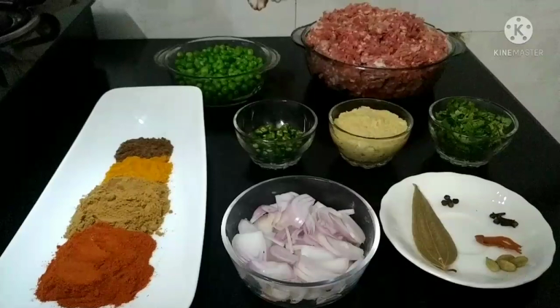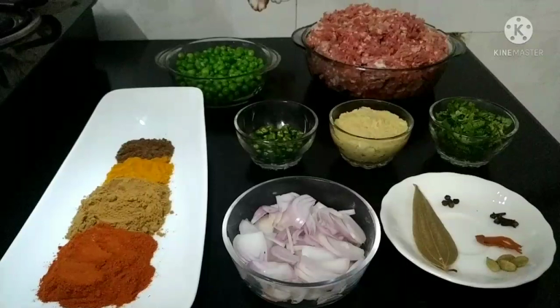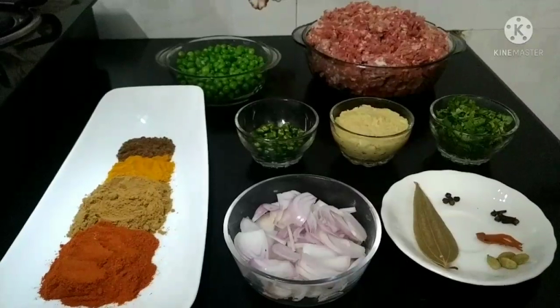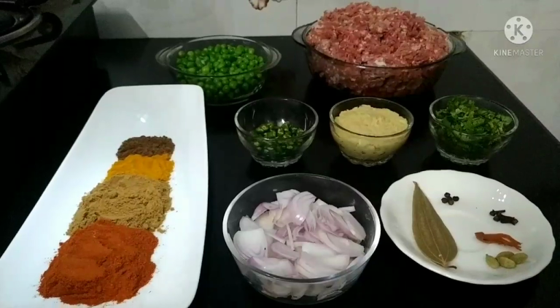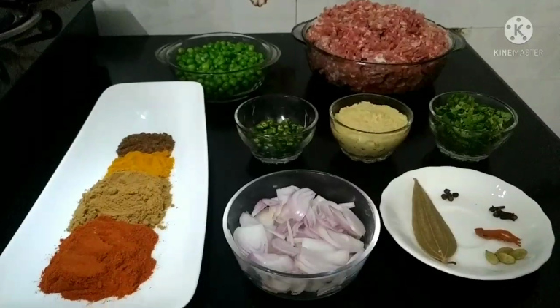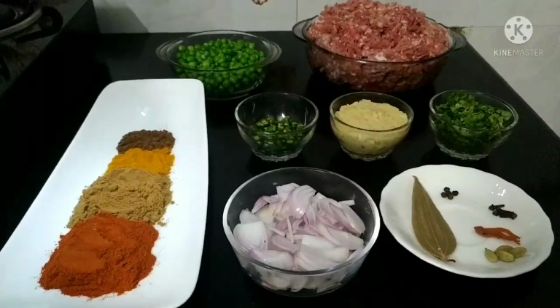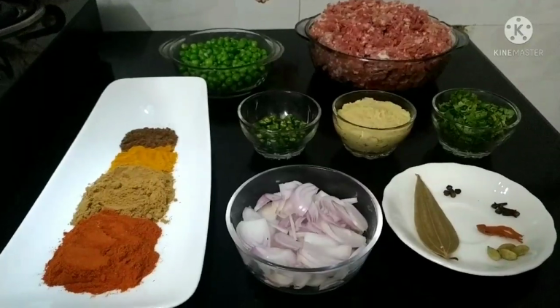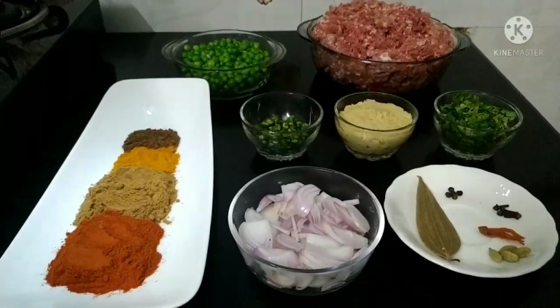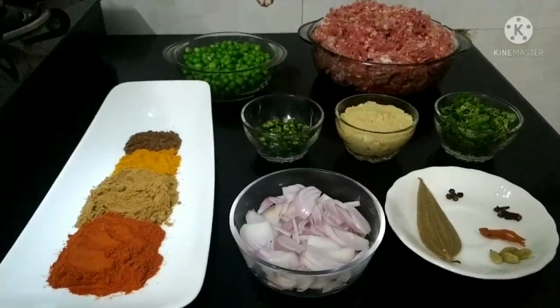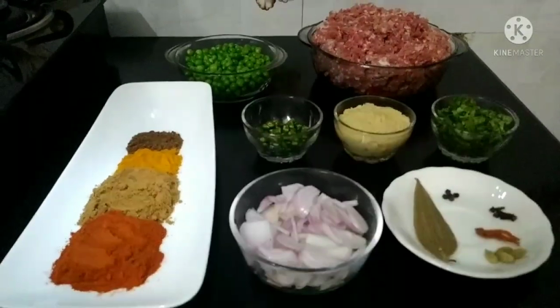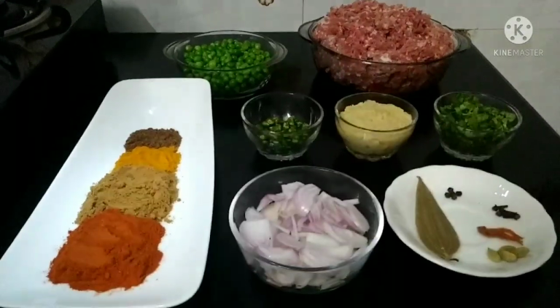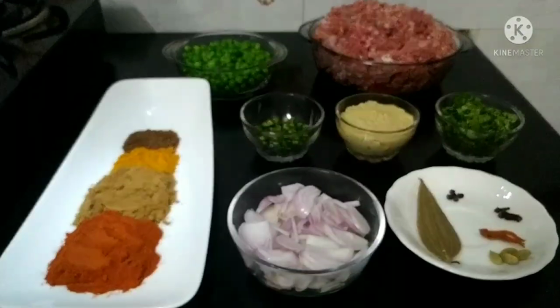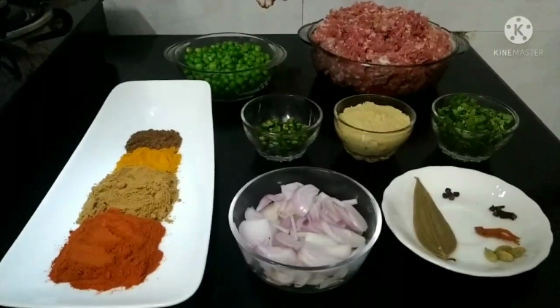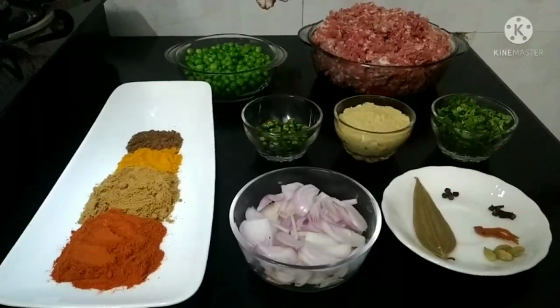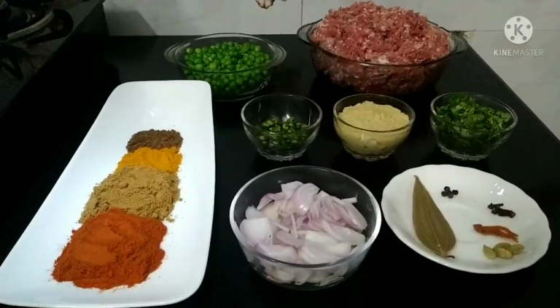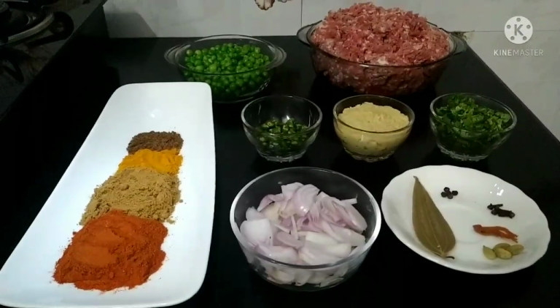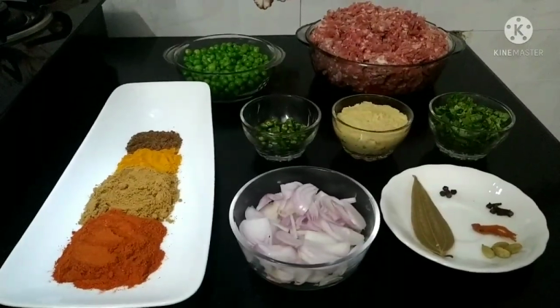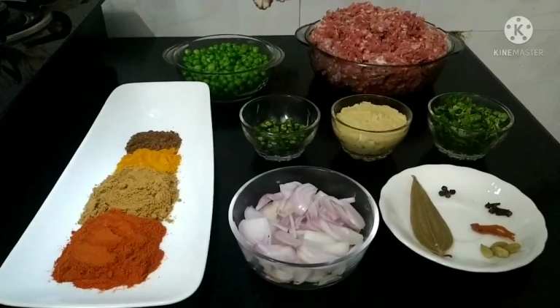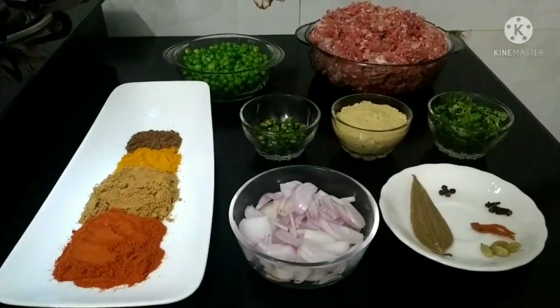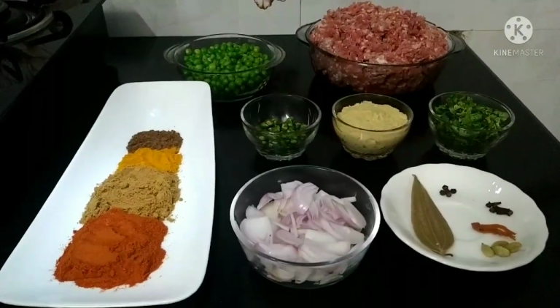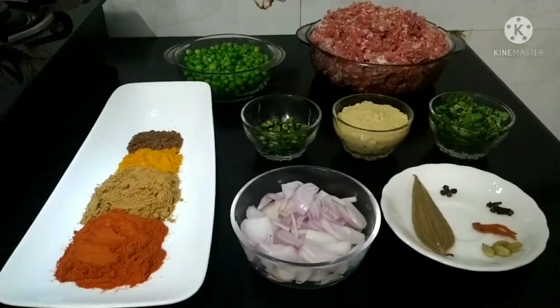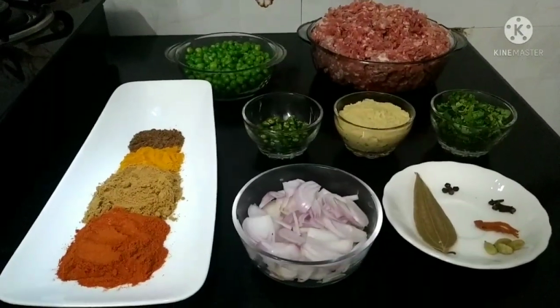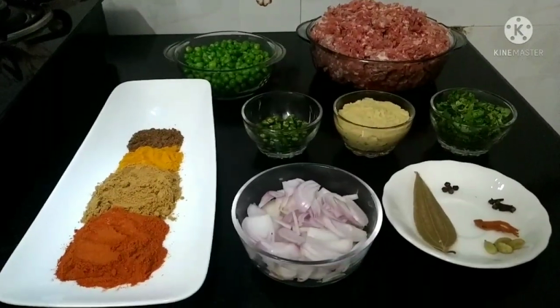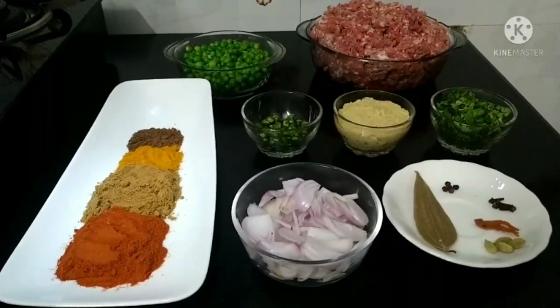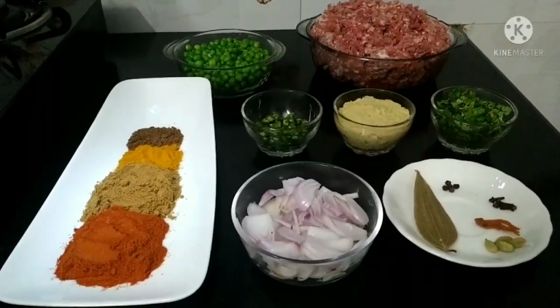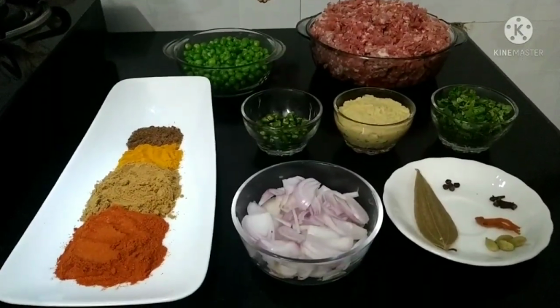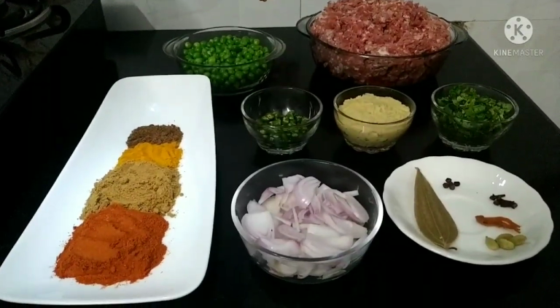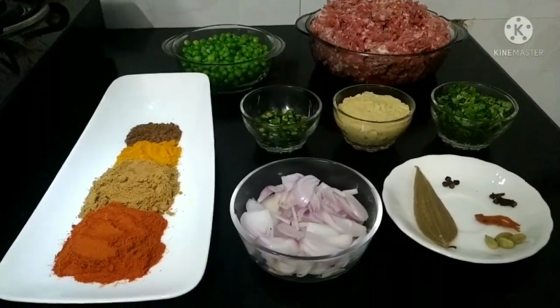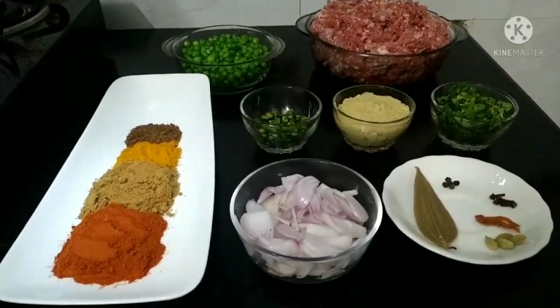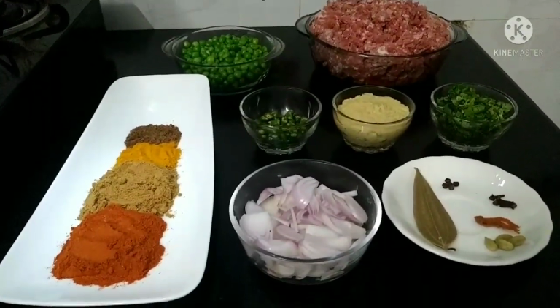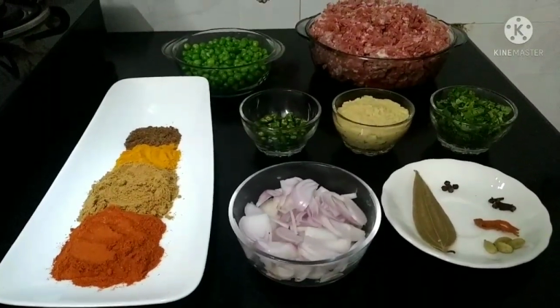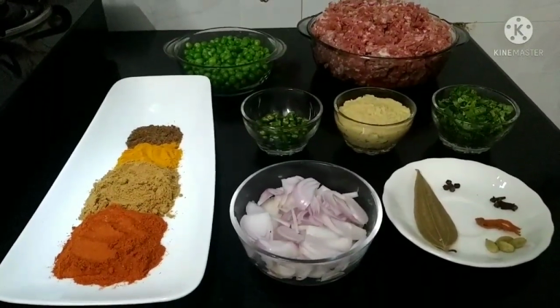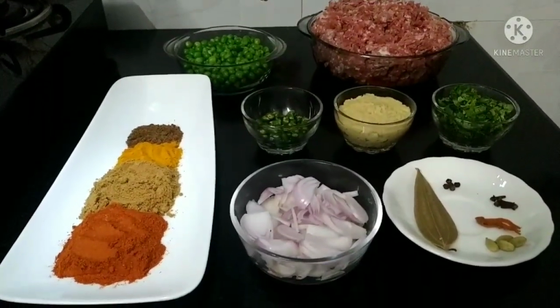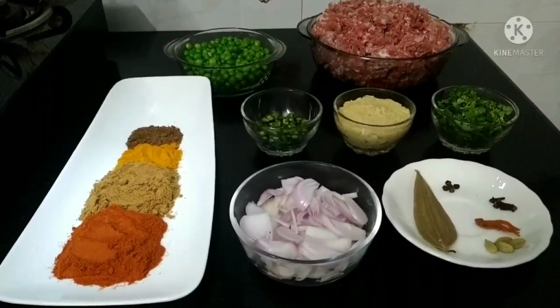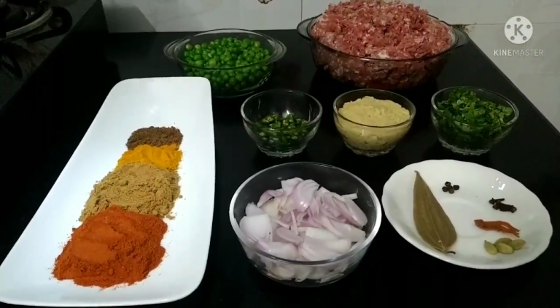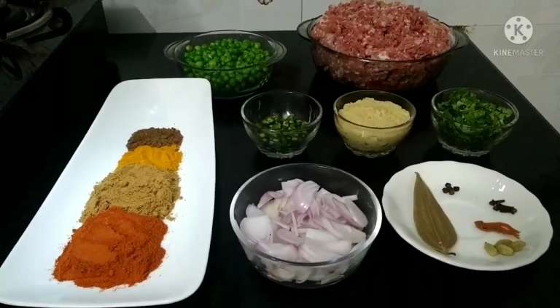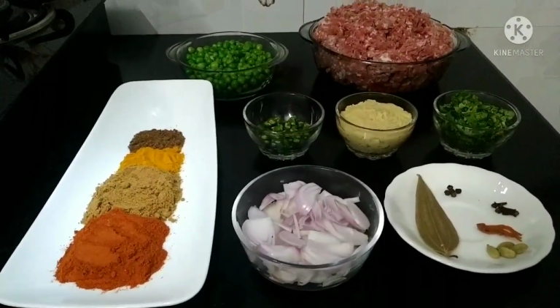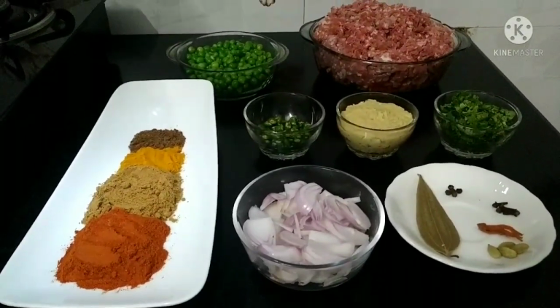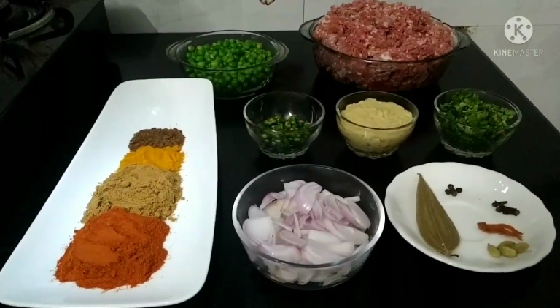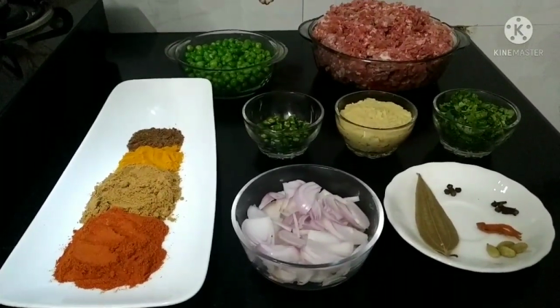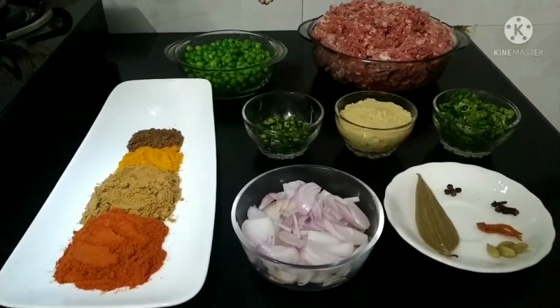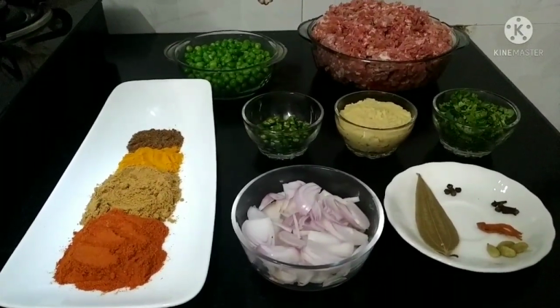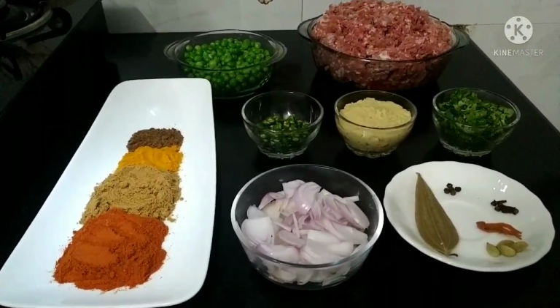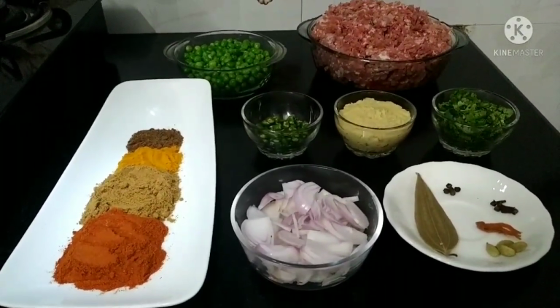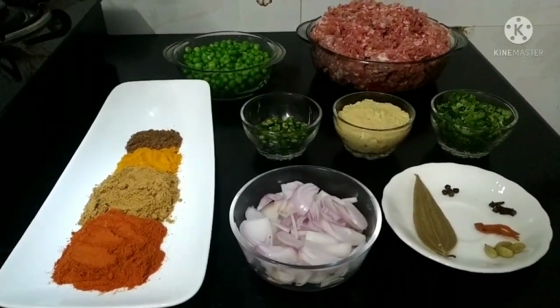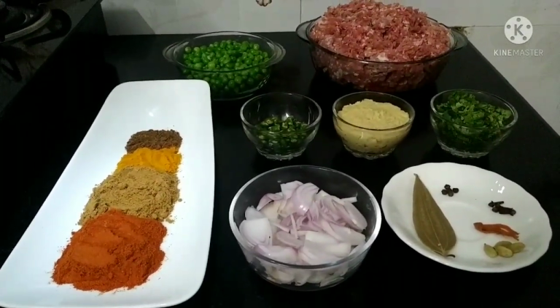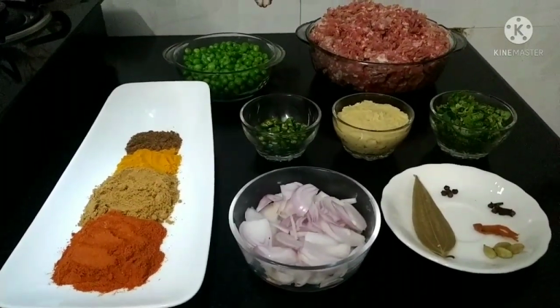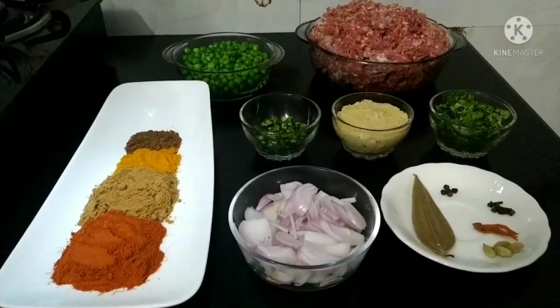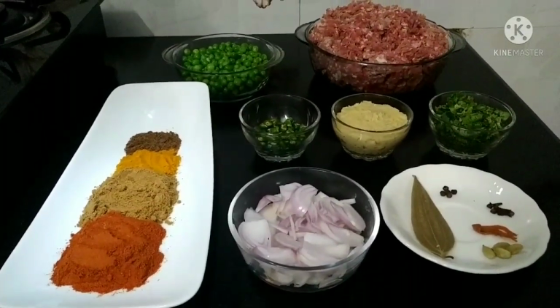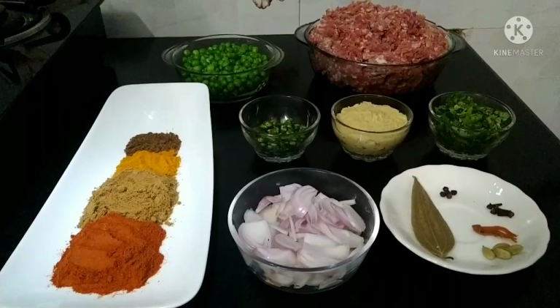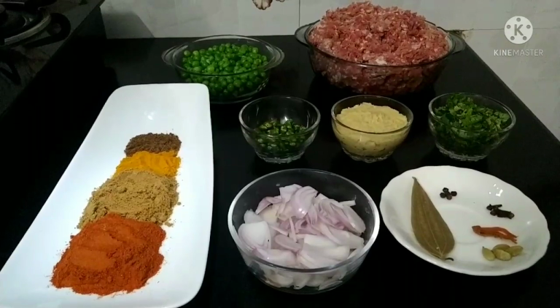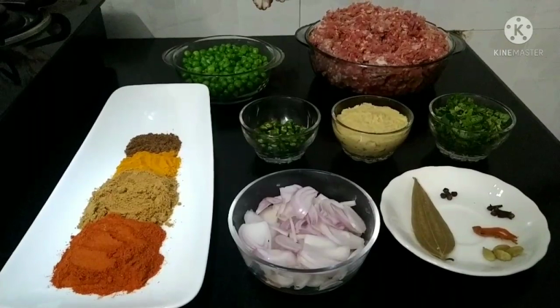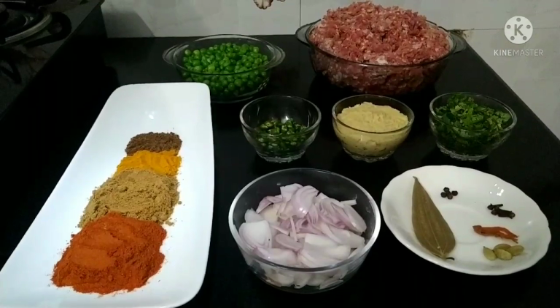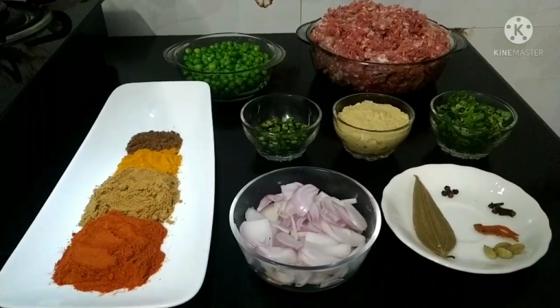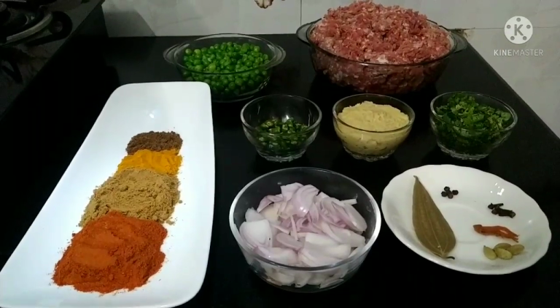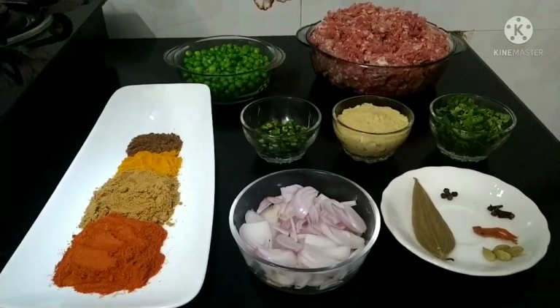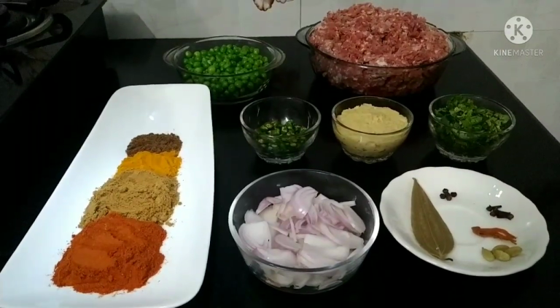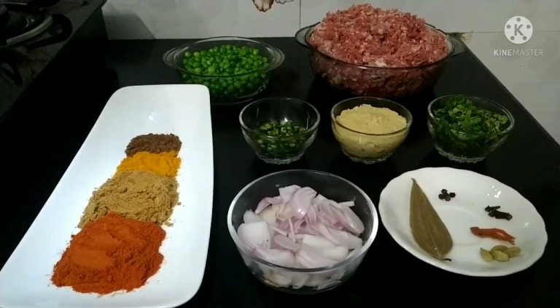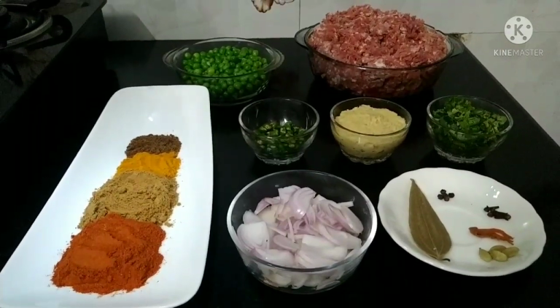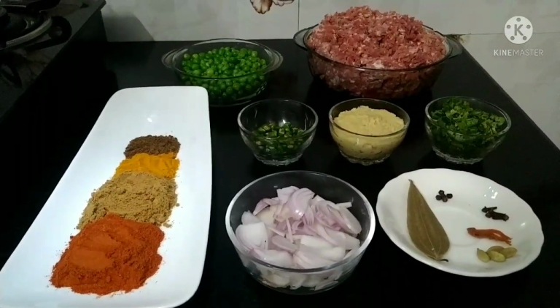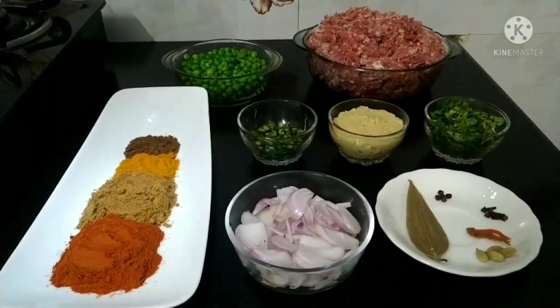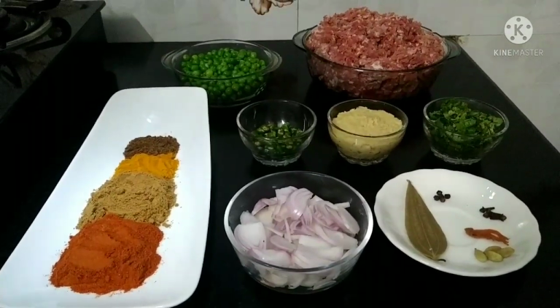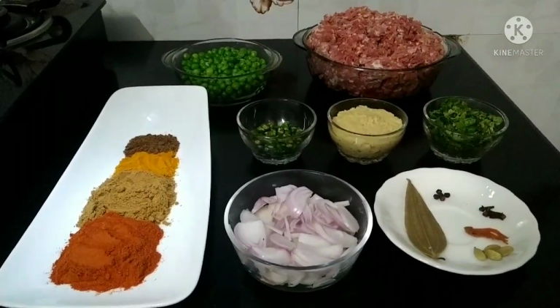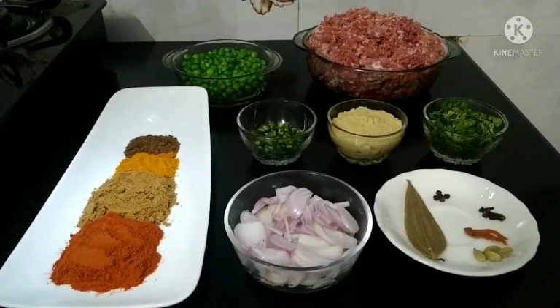Assalamualaikum everyone, welcome to Deezer Kitchen. Today we are making mutton keema in my style — a very easy recipe without yogurt and tomatoes.